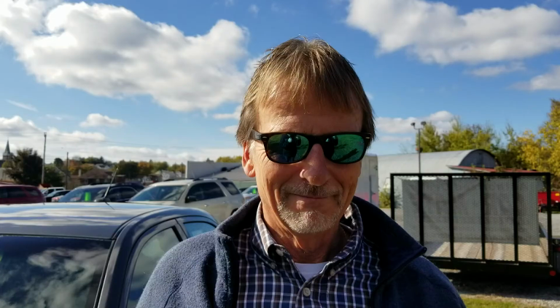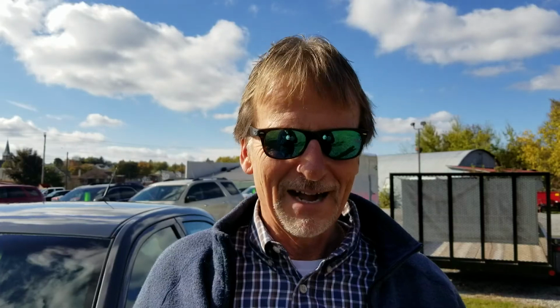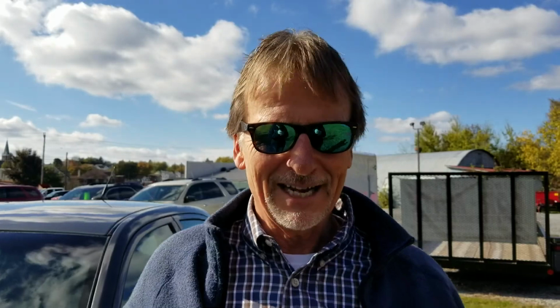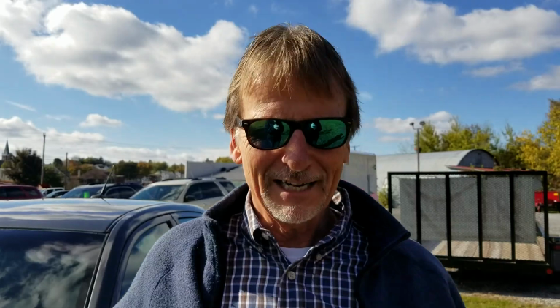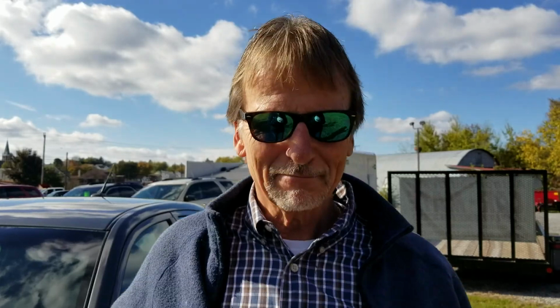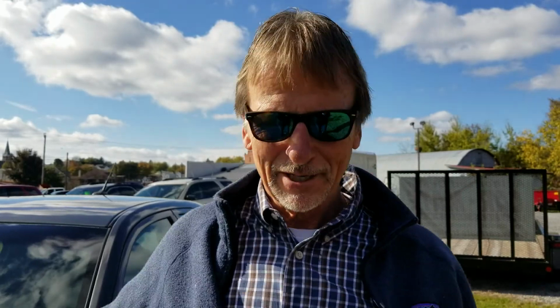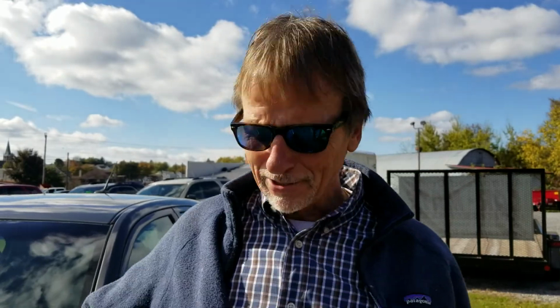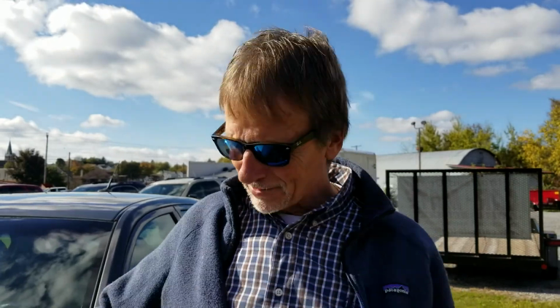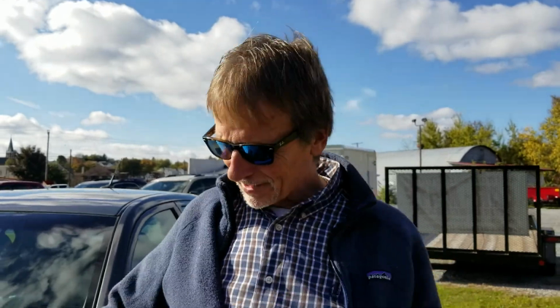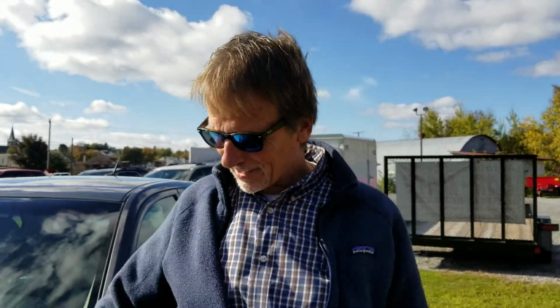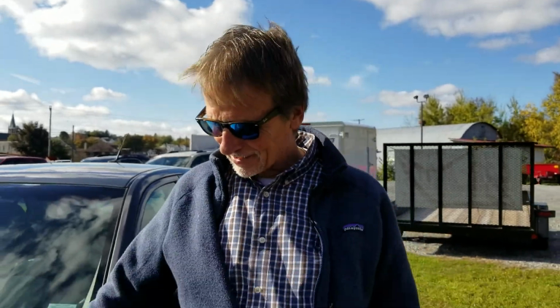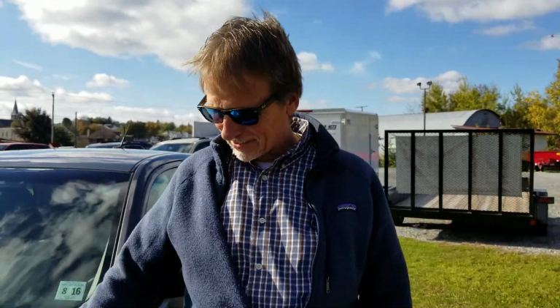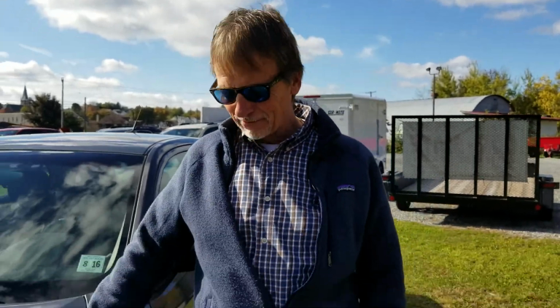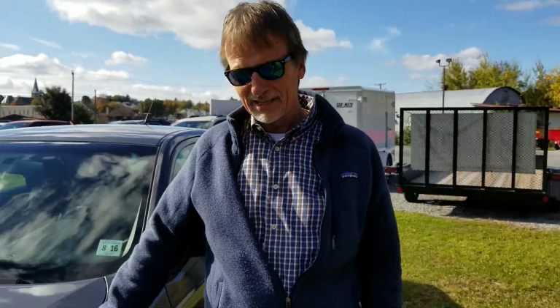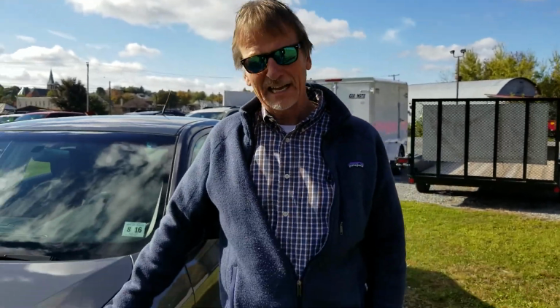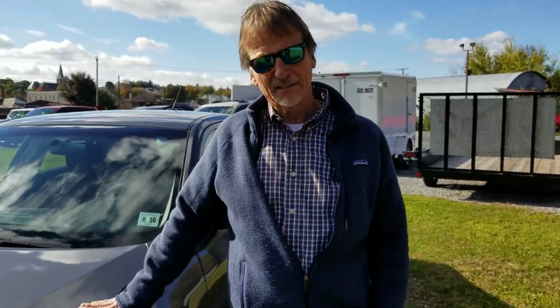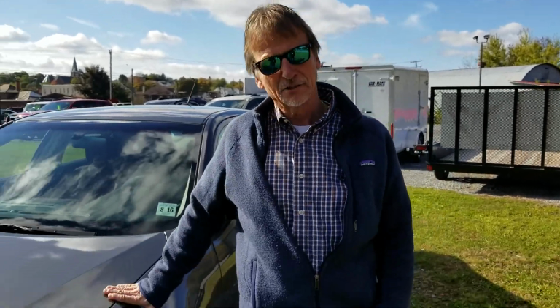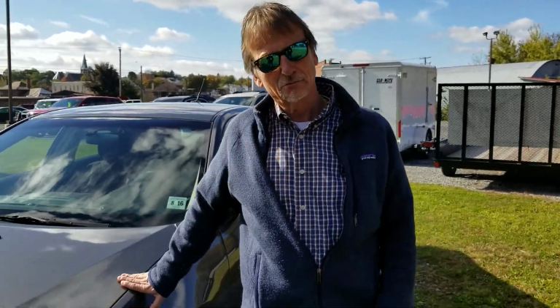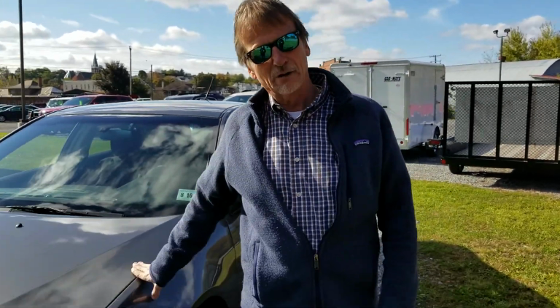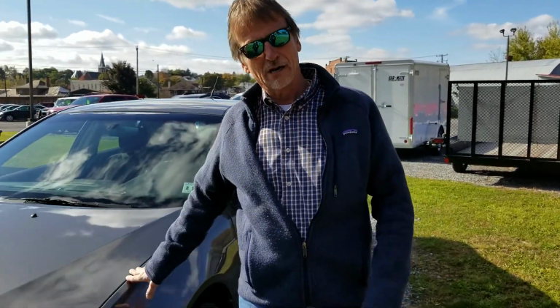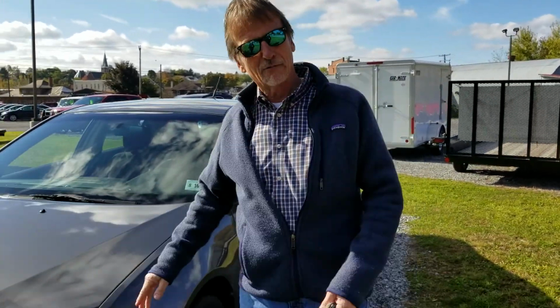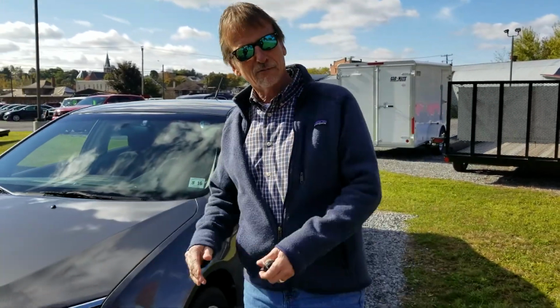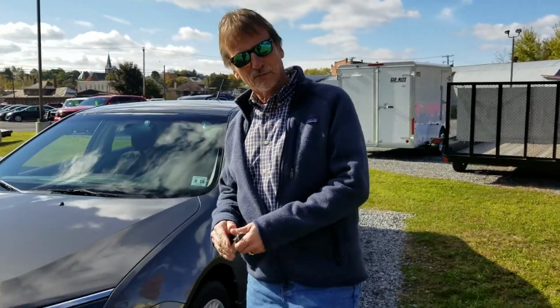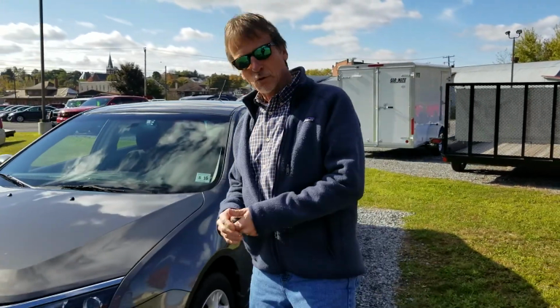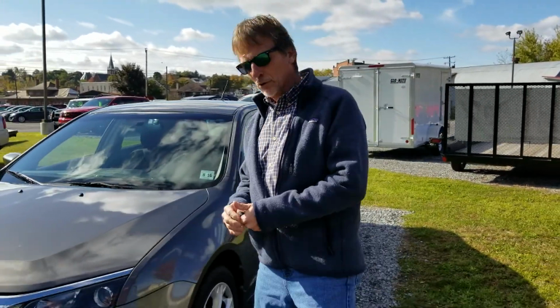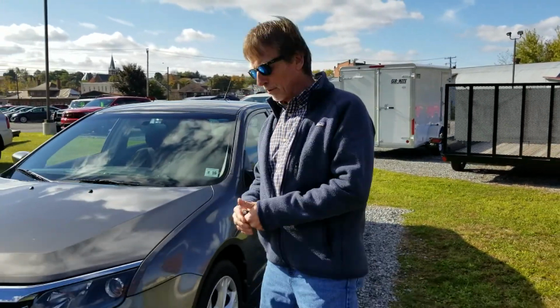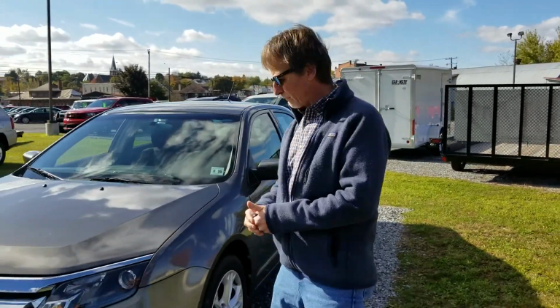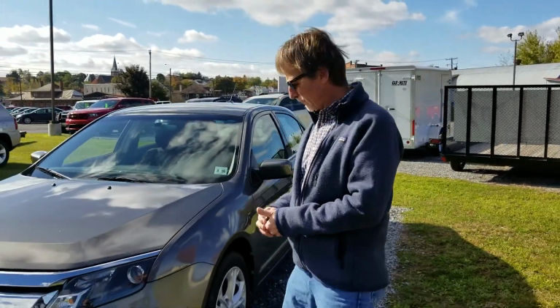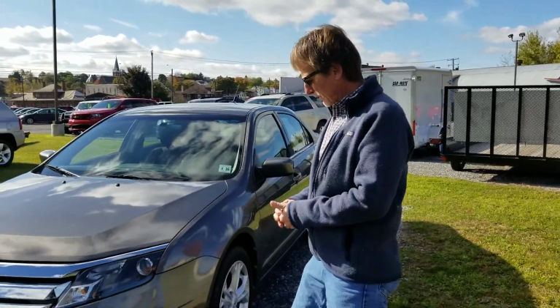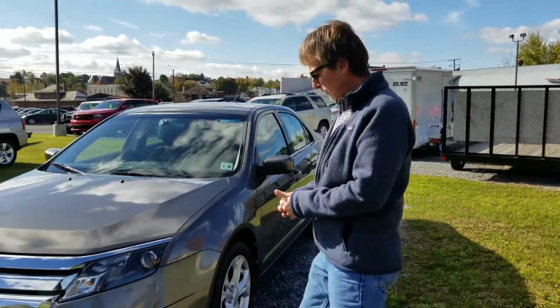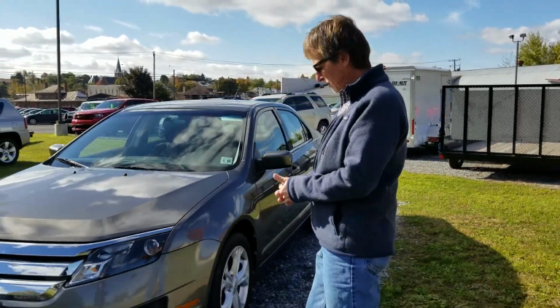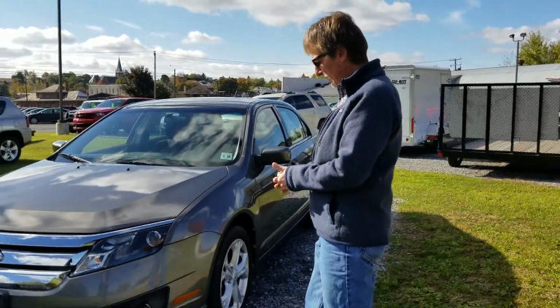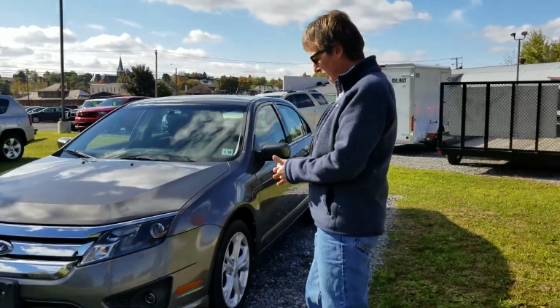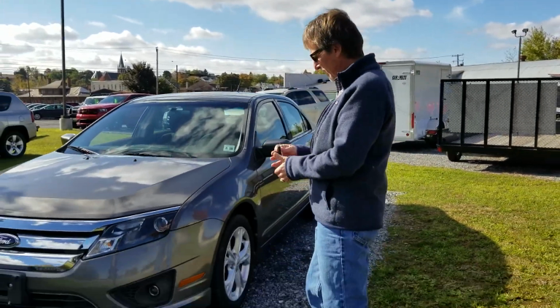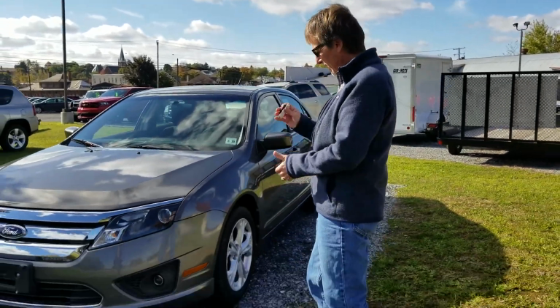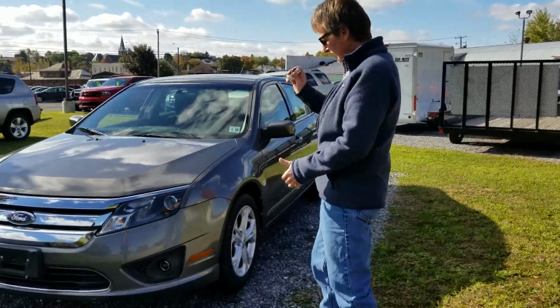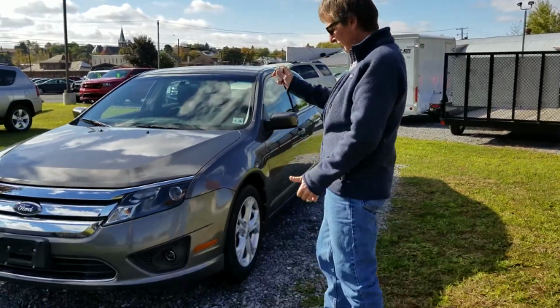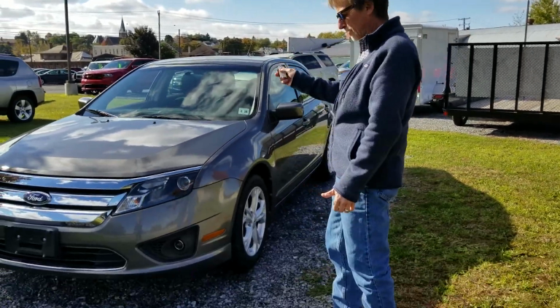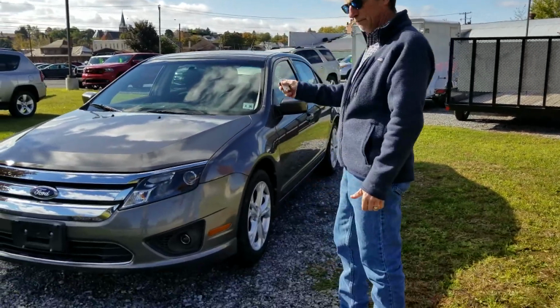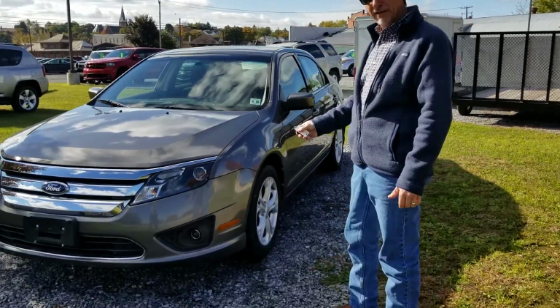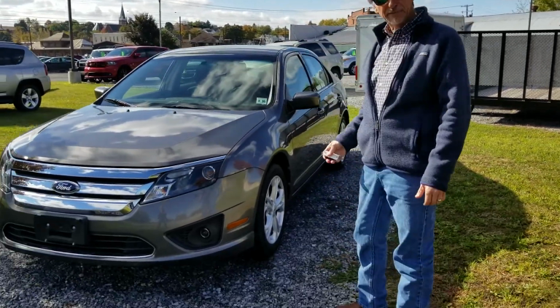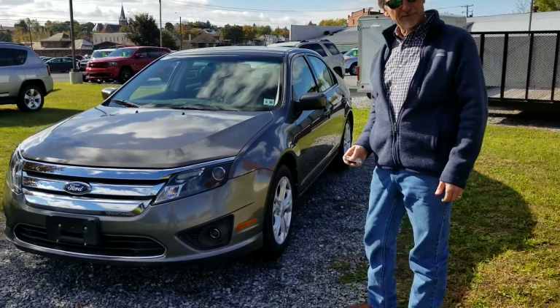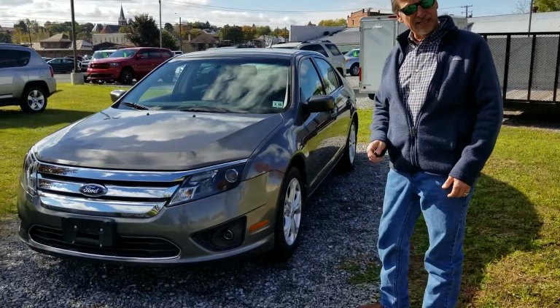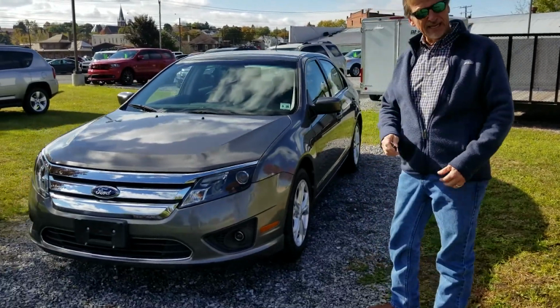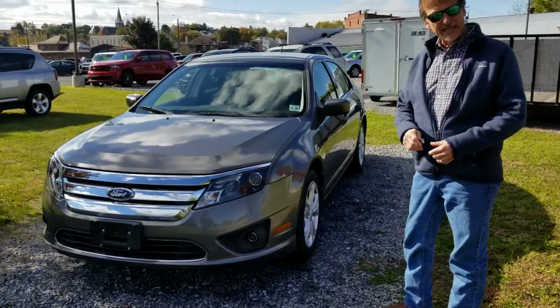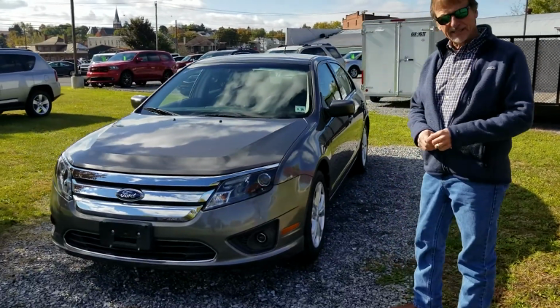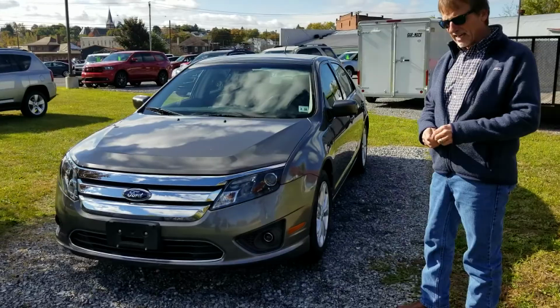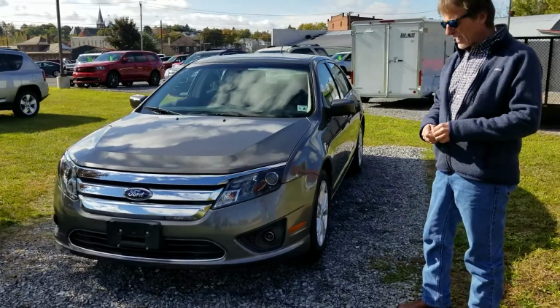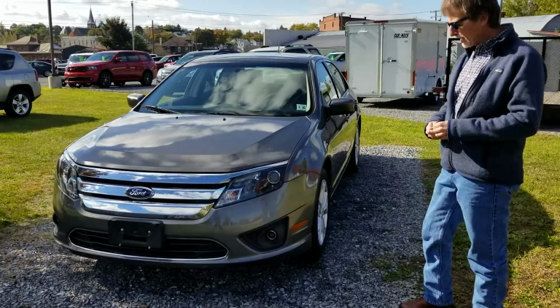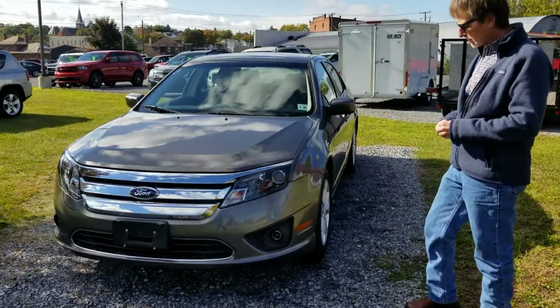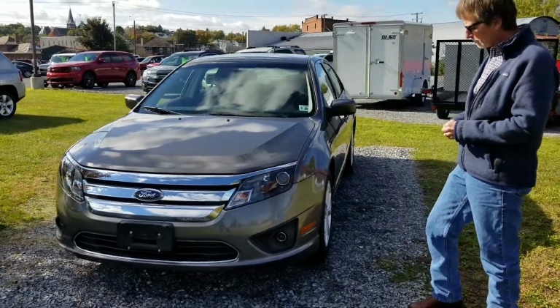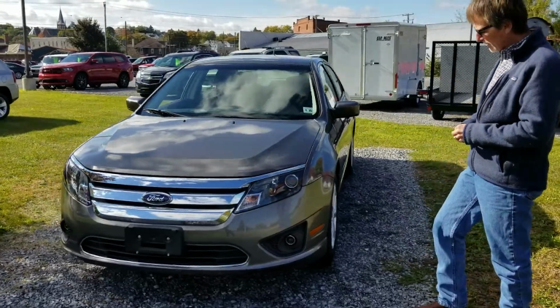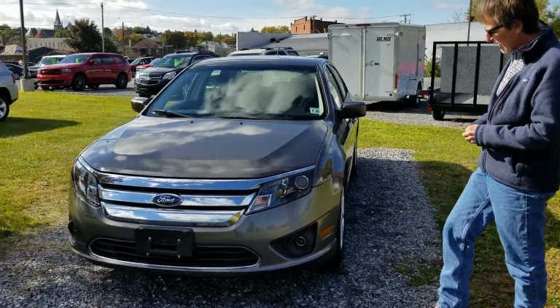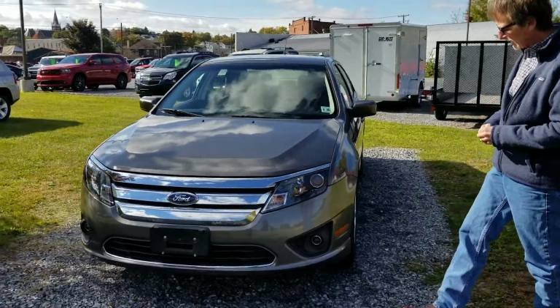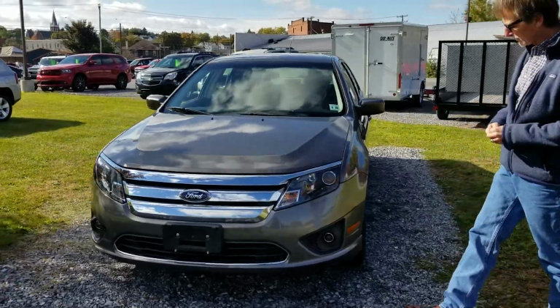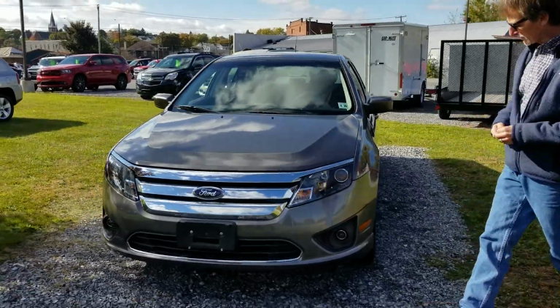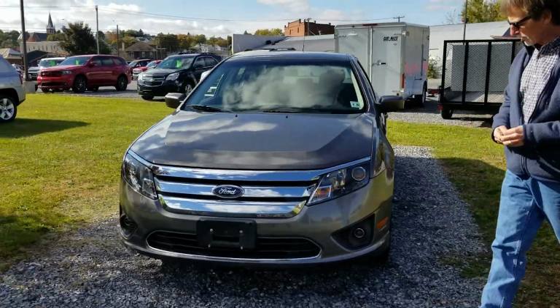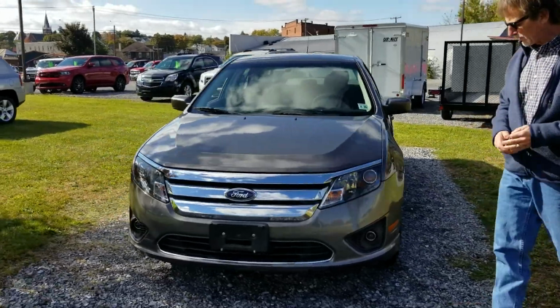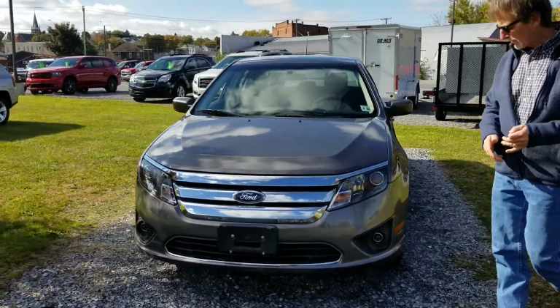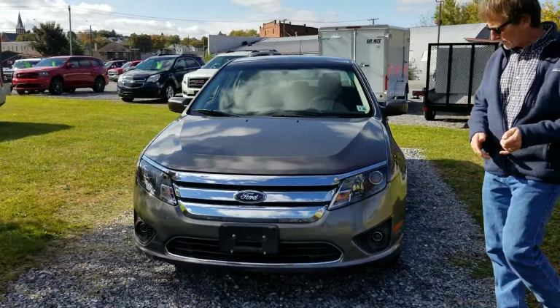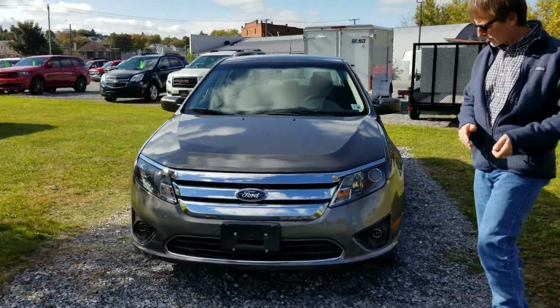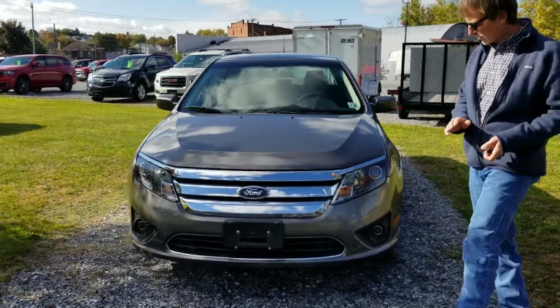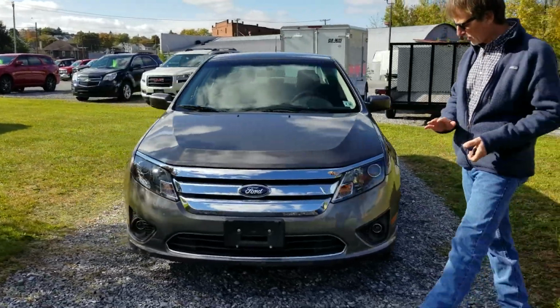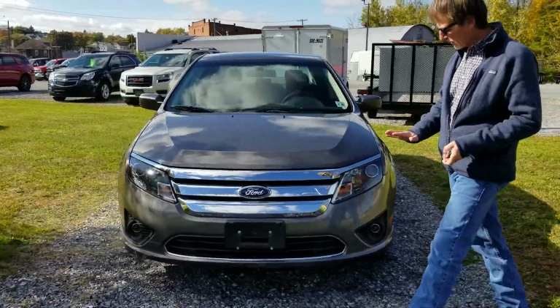Hi, I'm Kurt. 2012 Ford Fusion. Just 15,000 miles on this car.